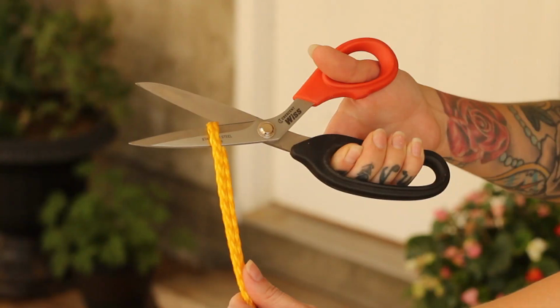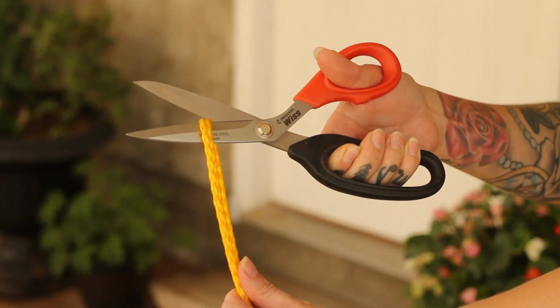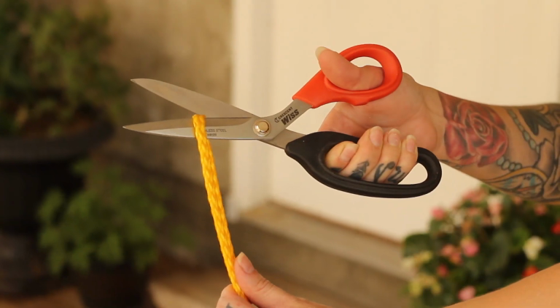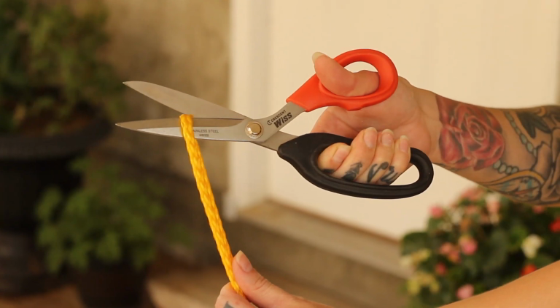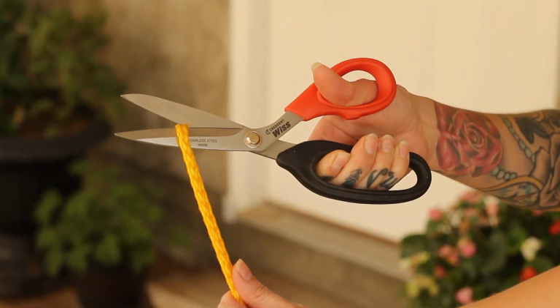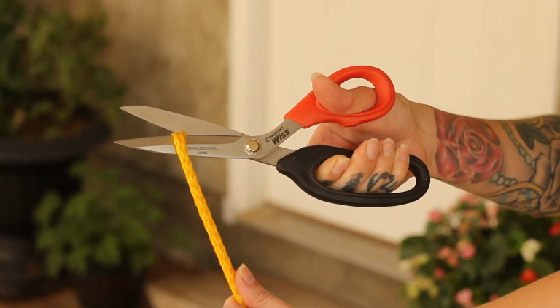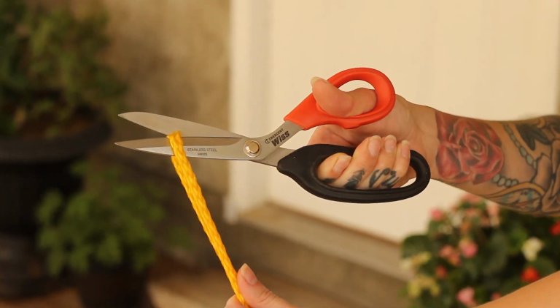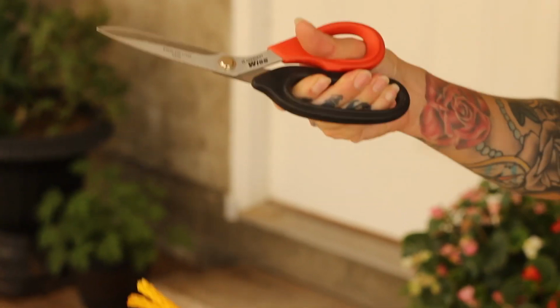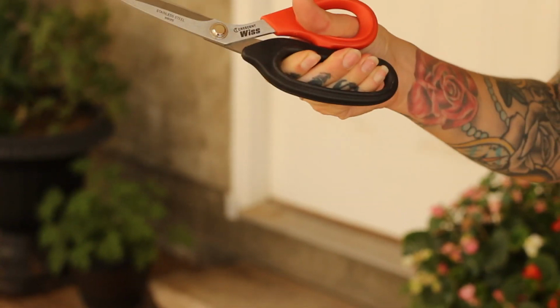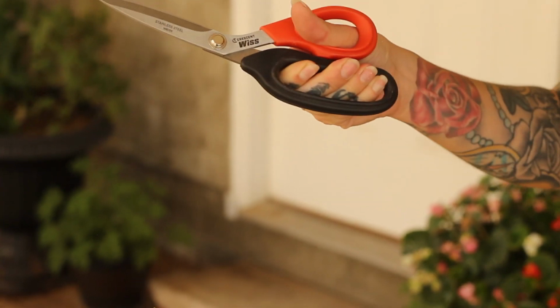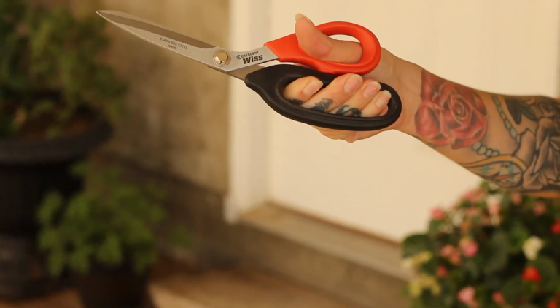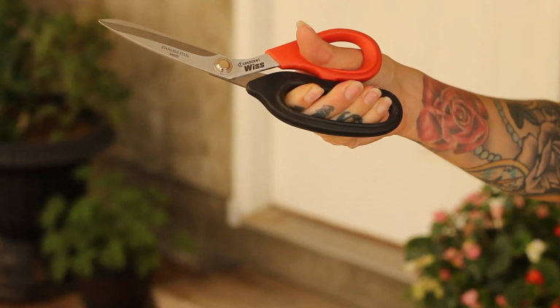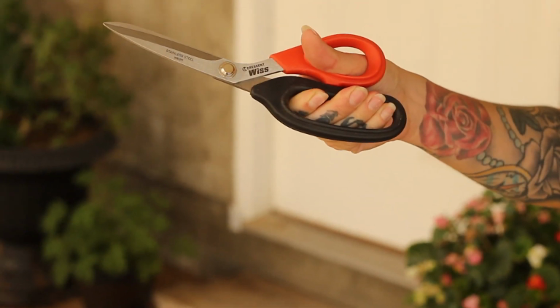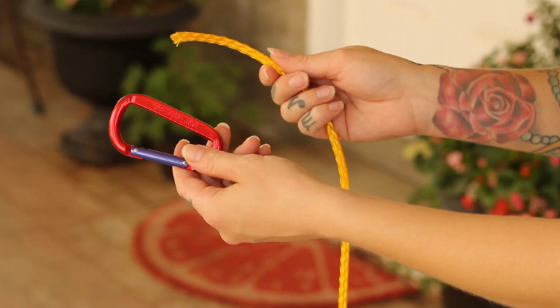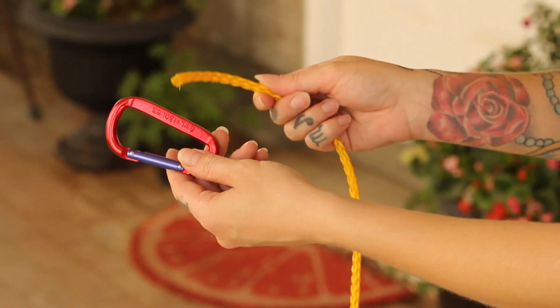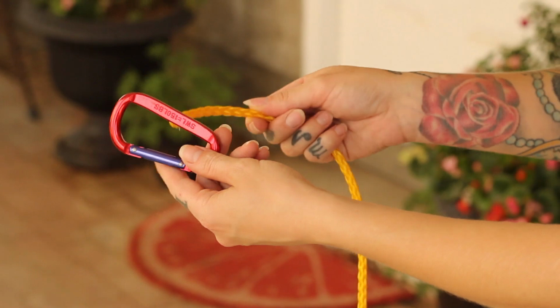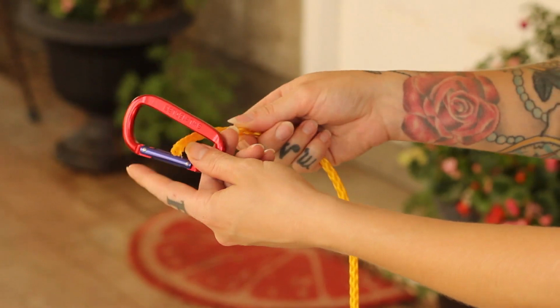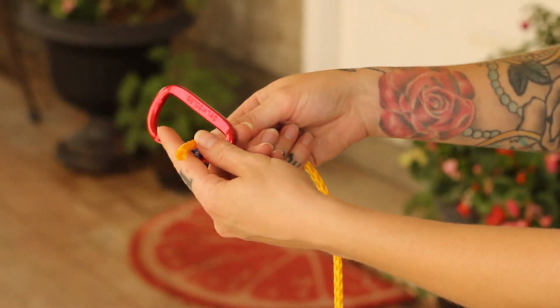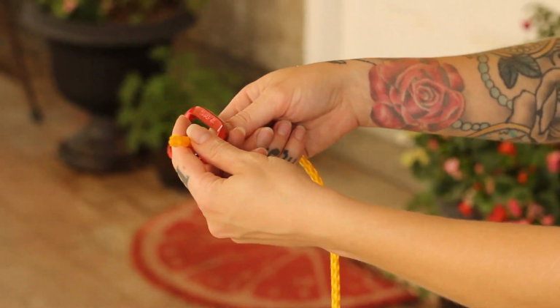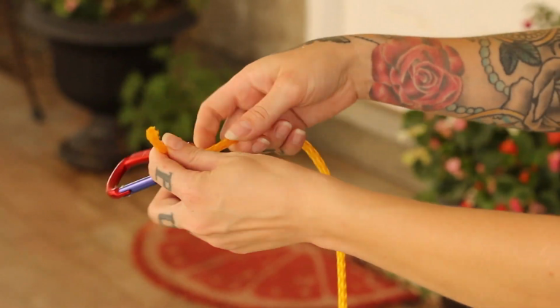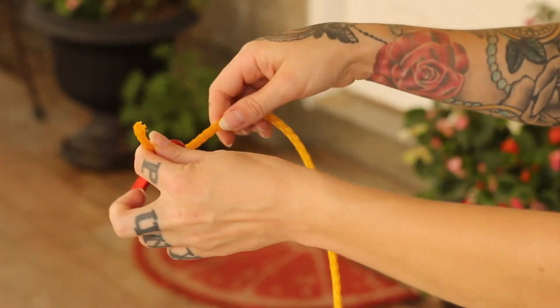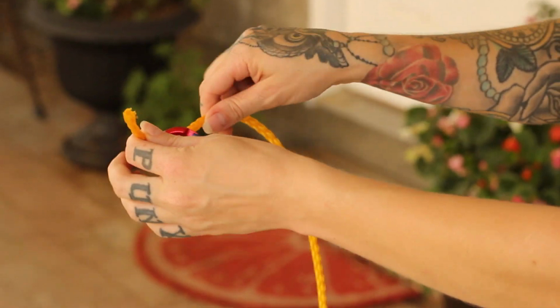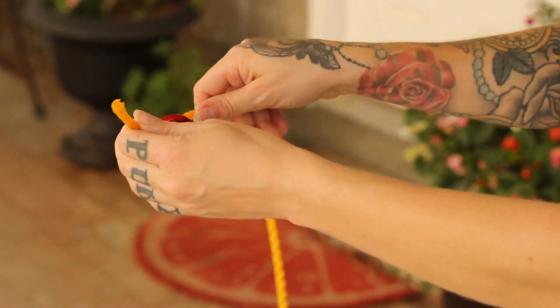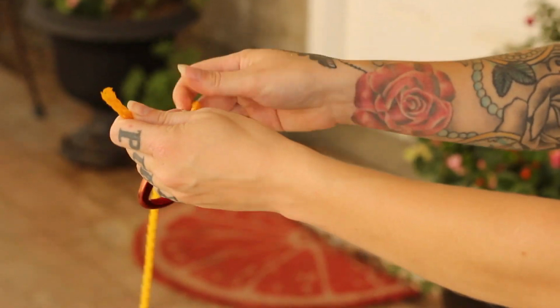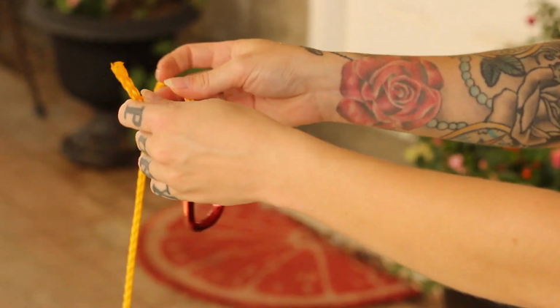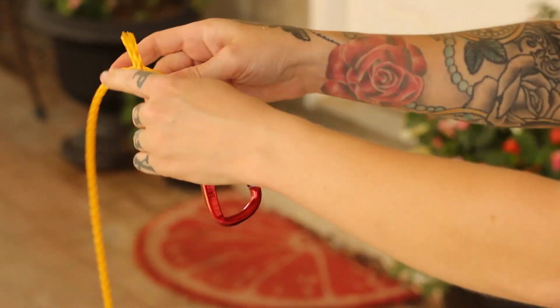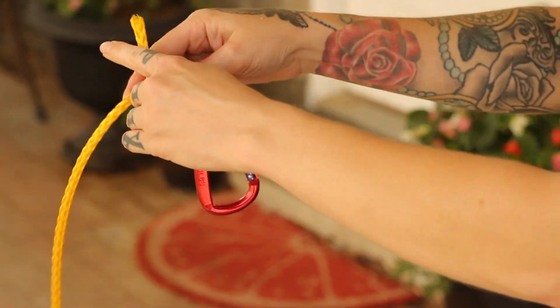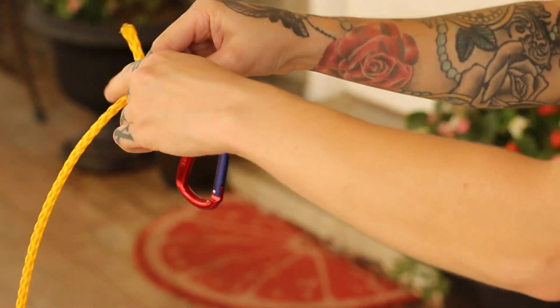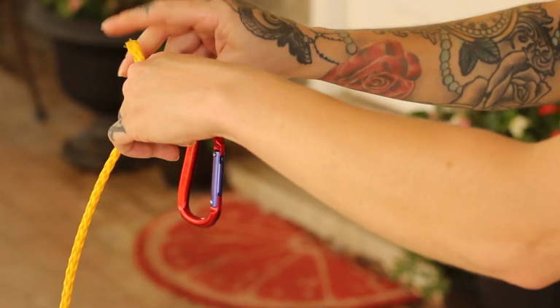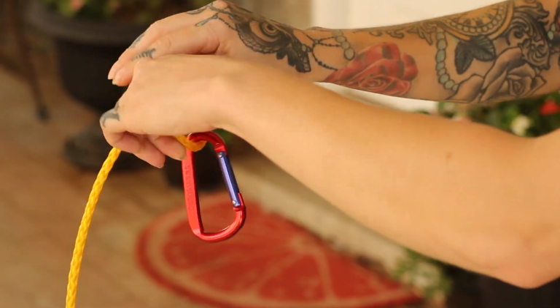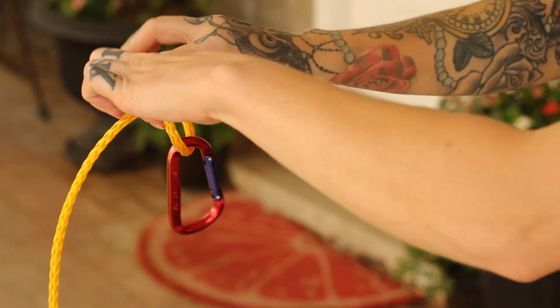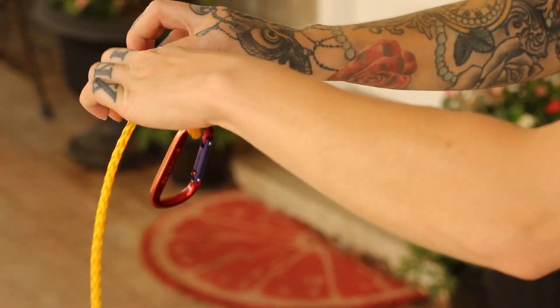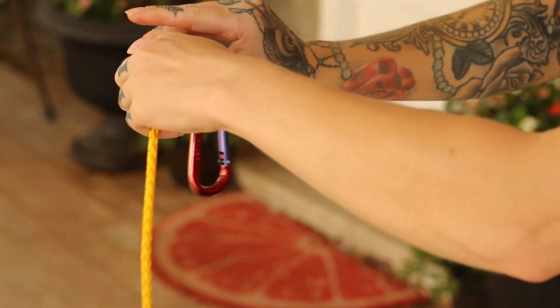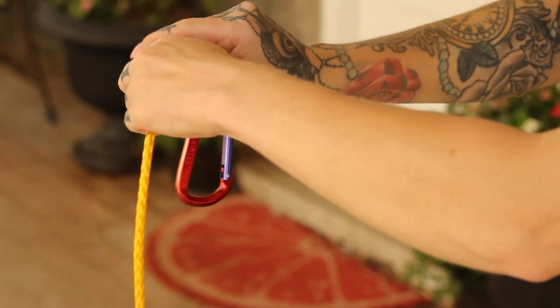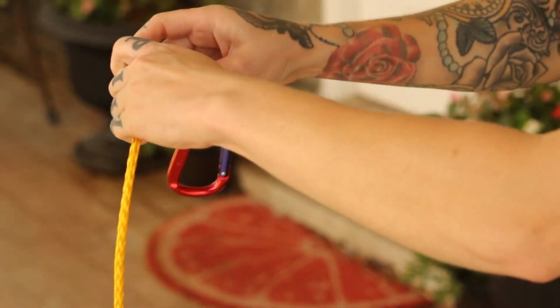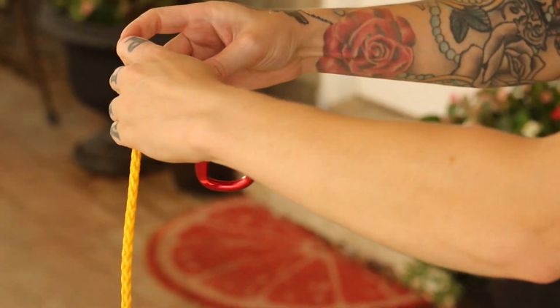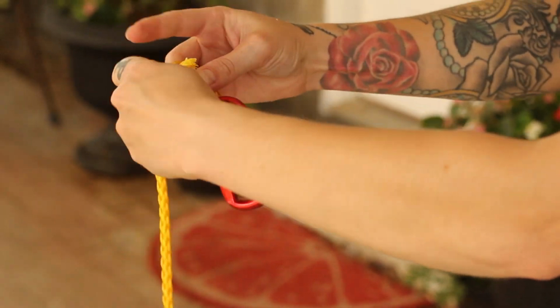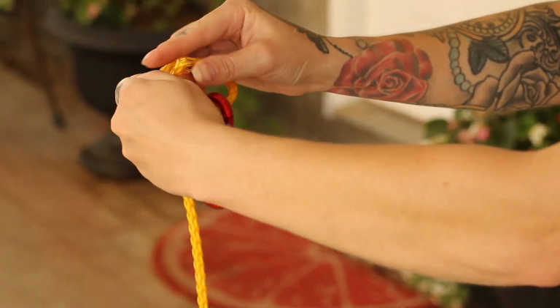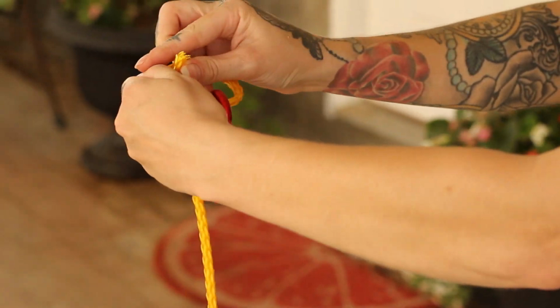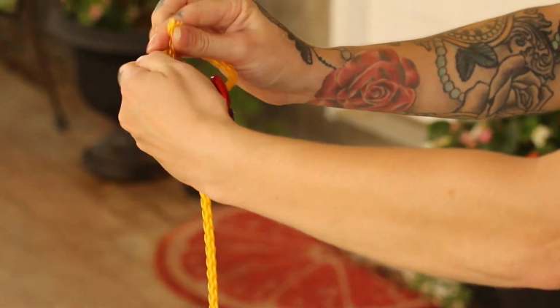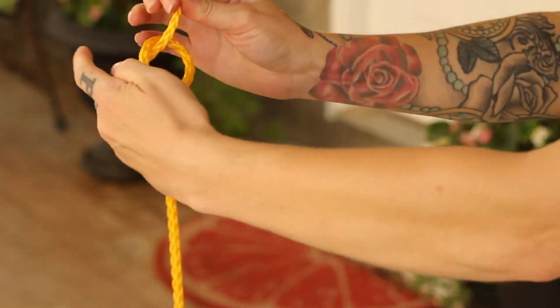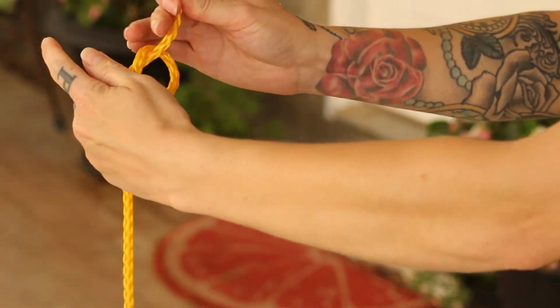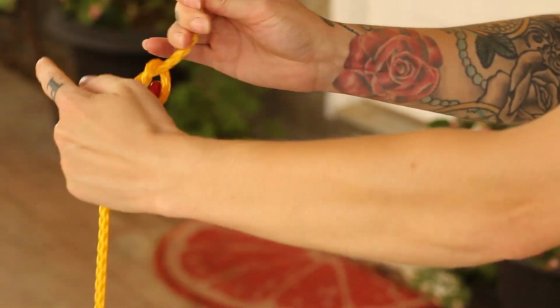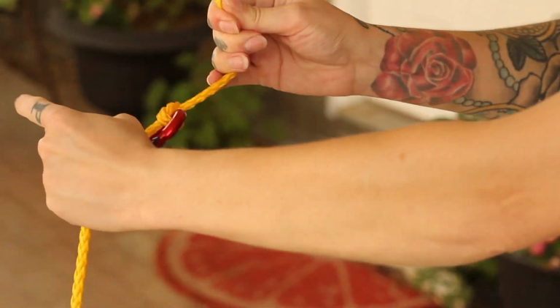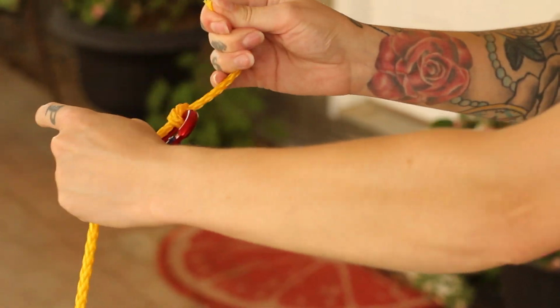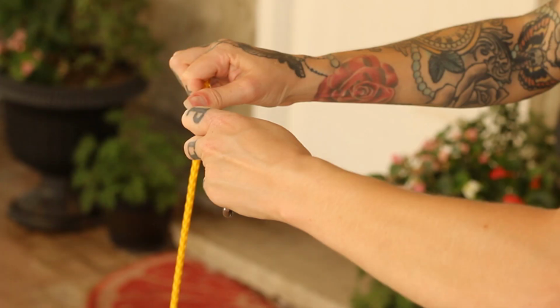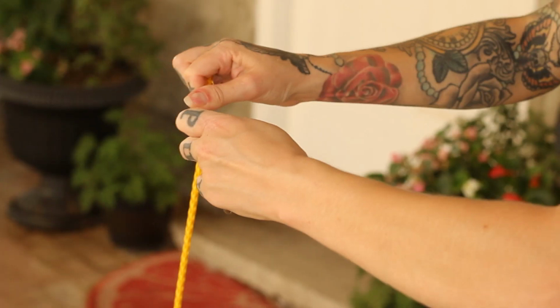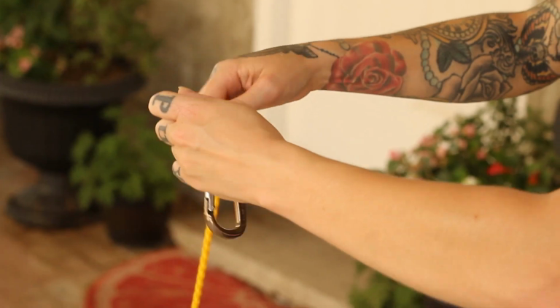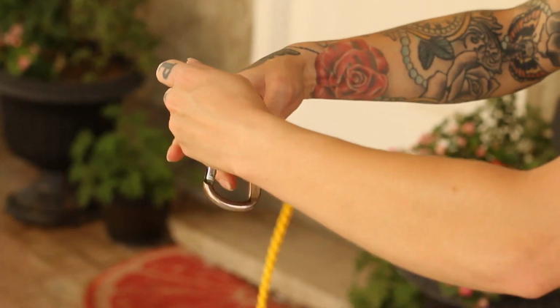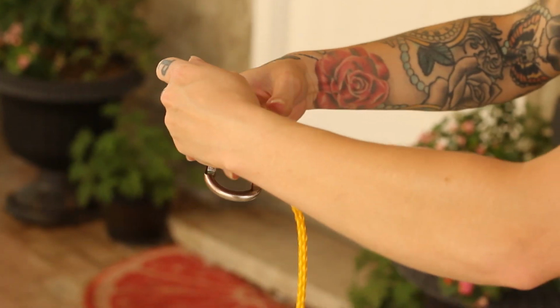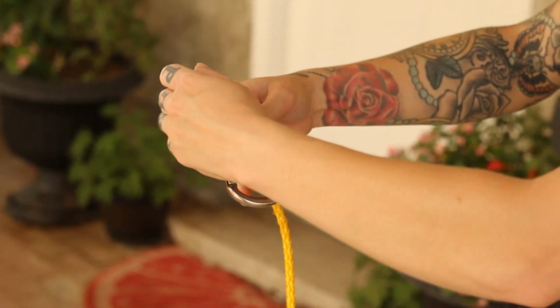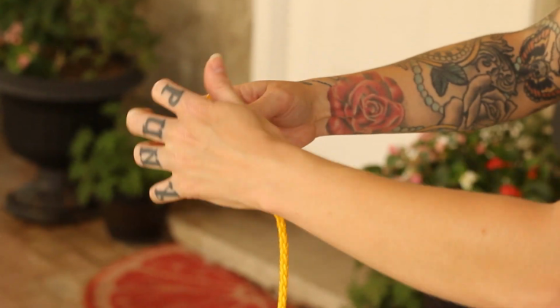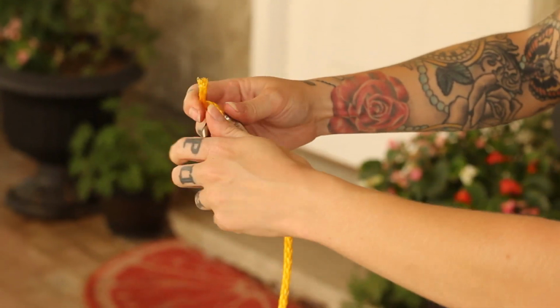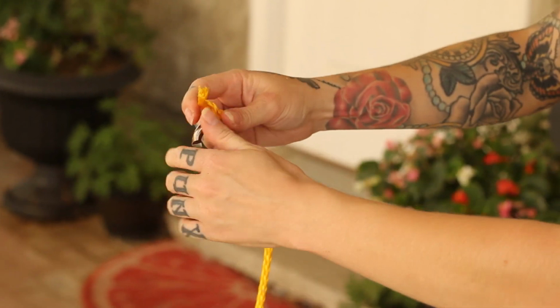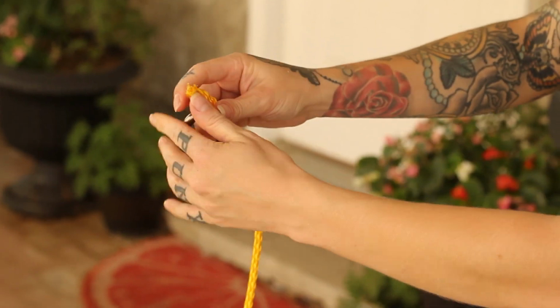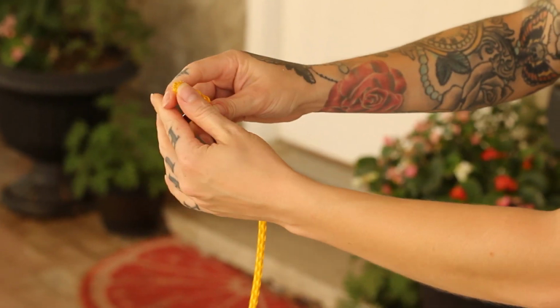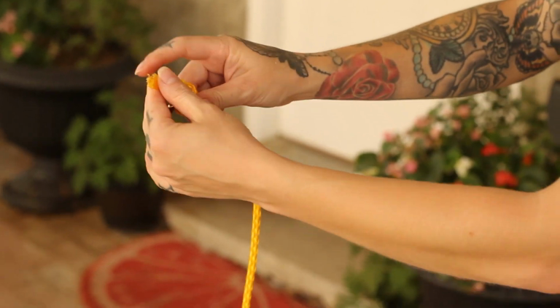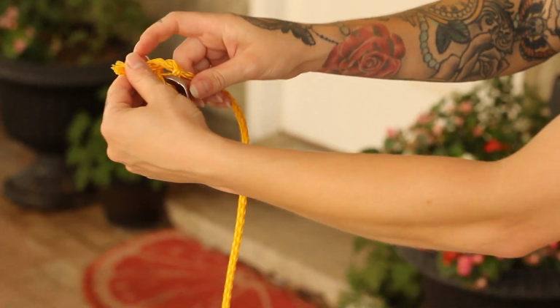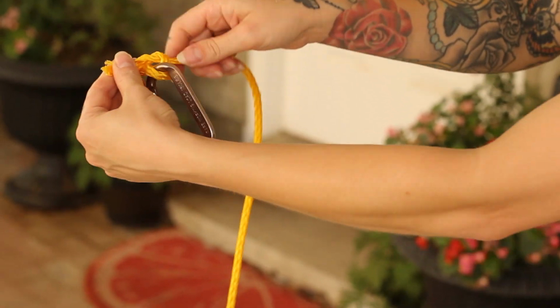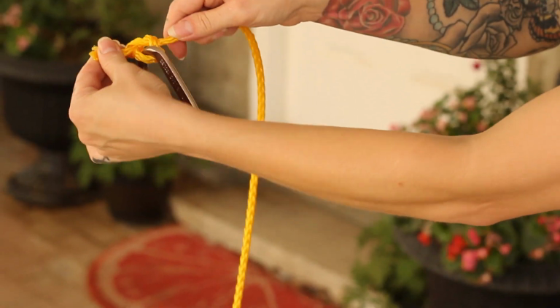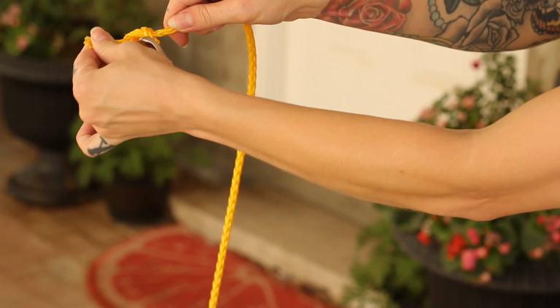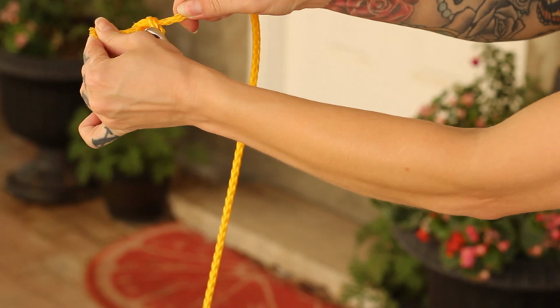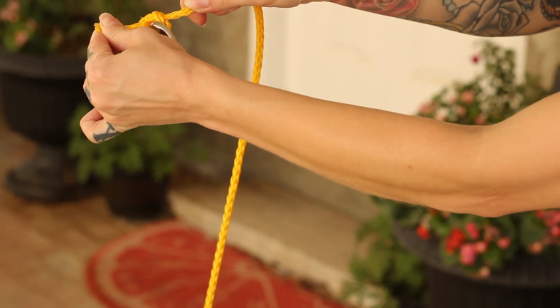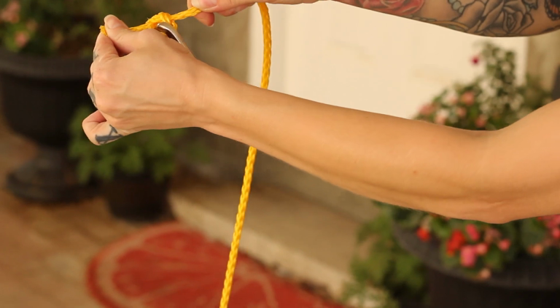Cut the rope to the length you'll need and tie the rope to the carabiner. Tie the other side of the rope to the other carabiner.